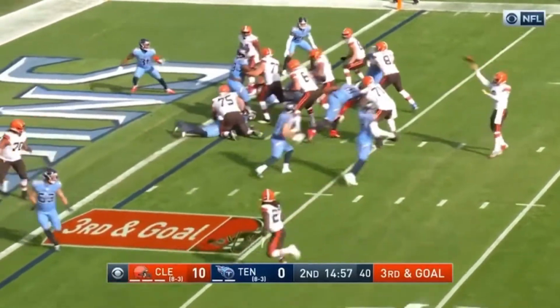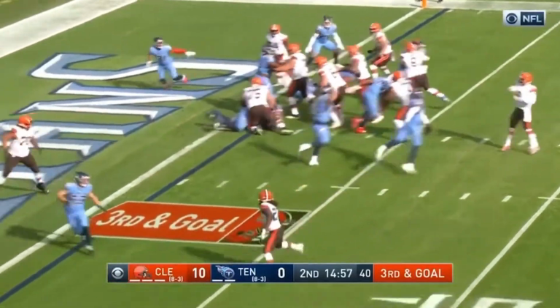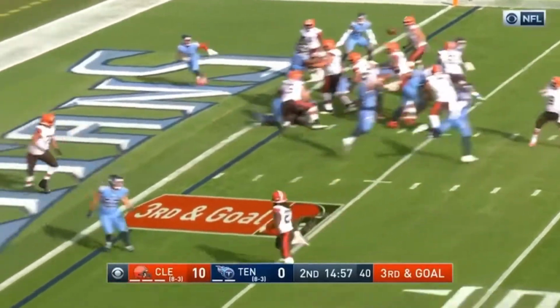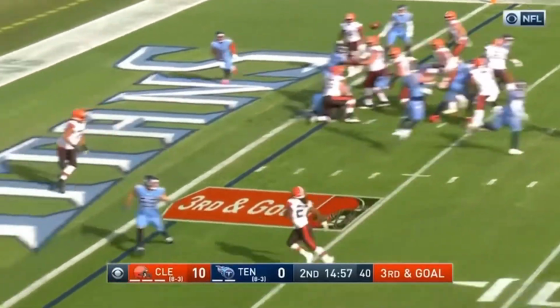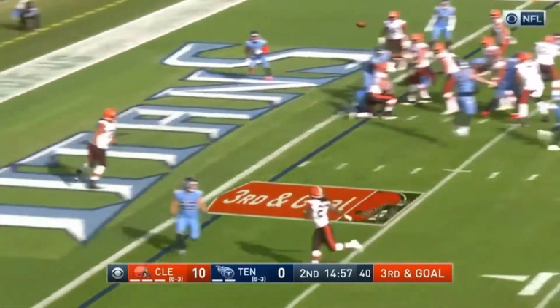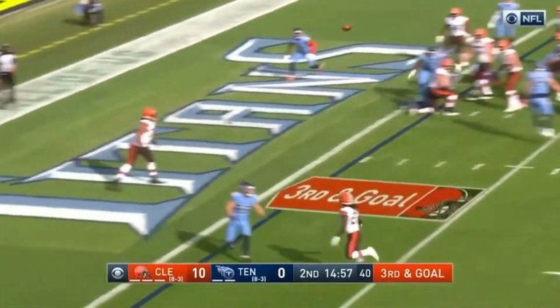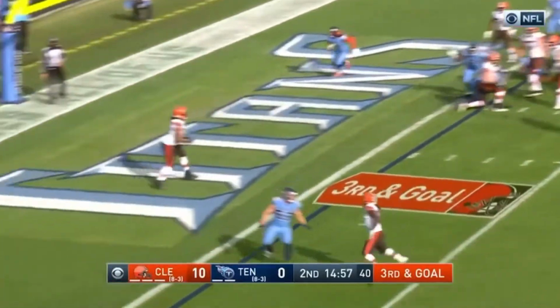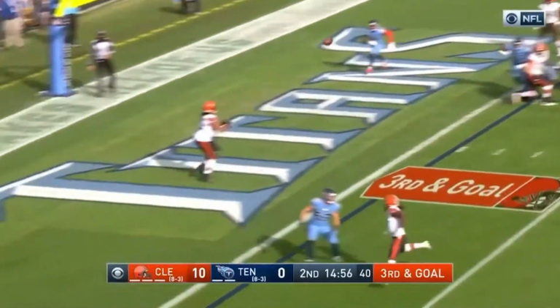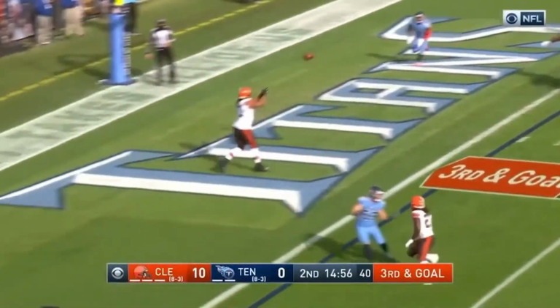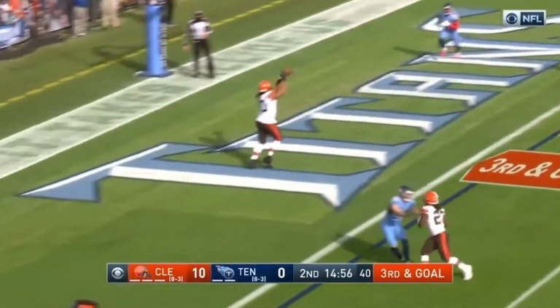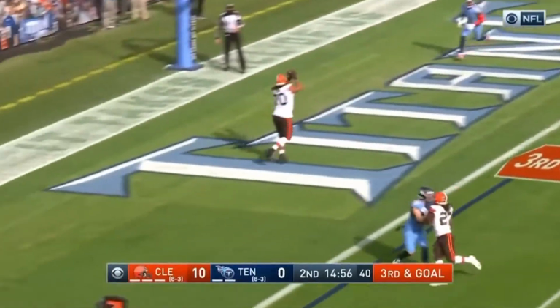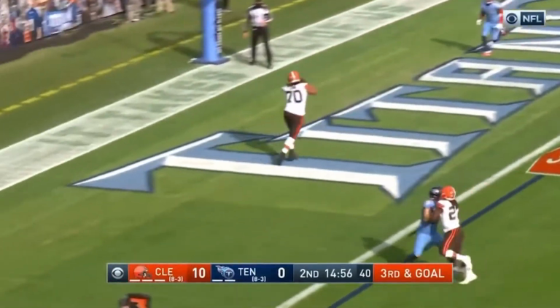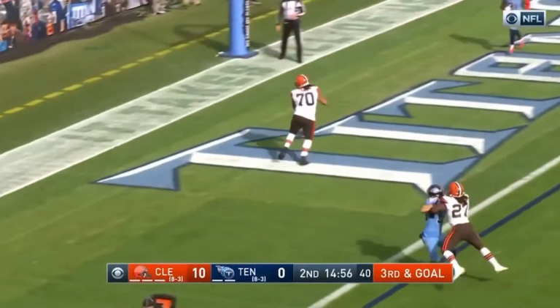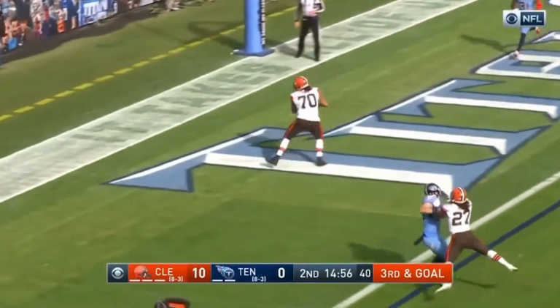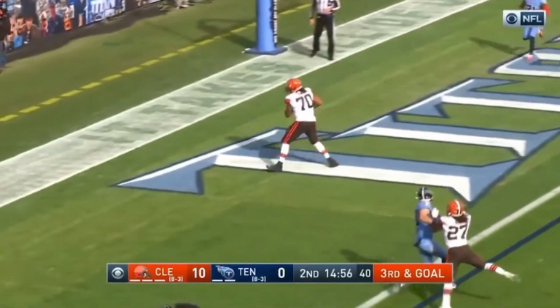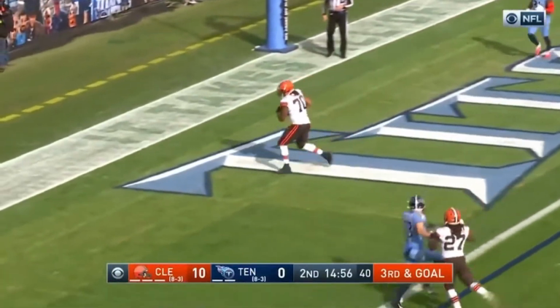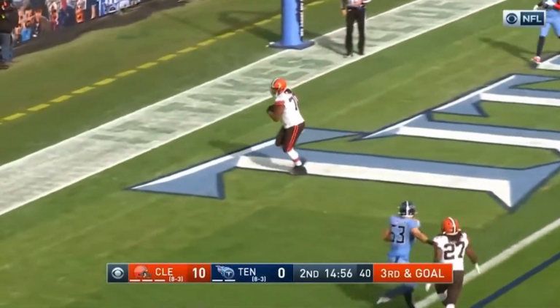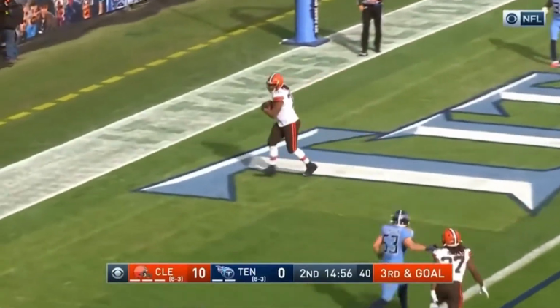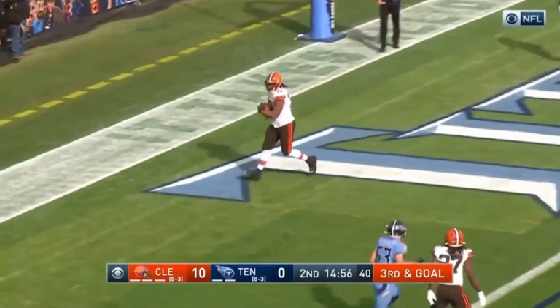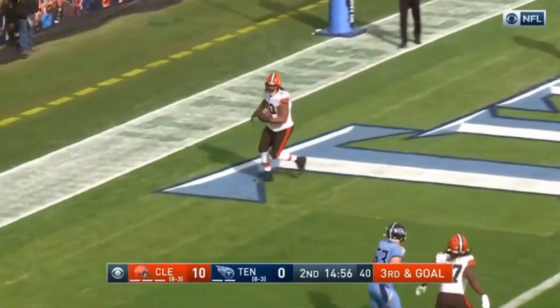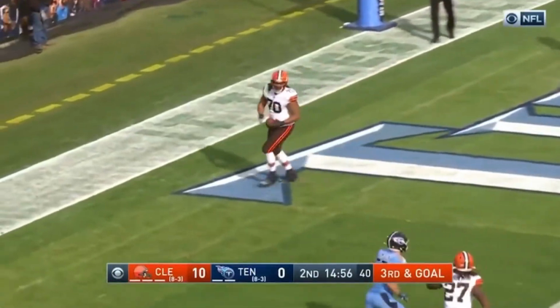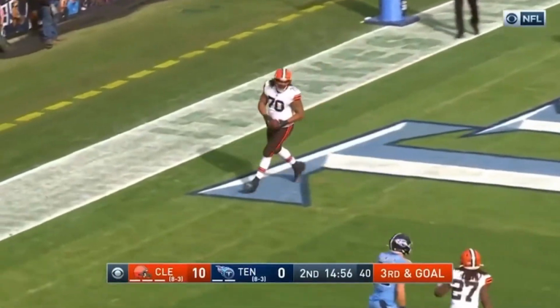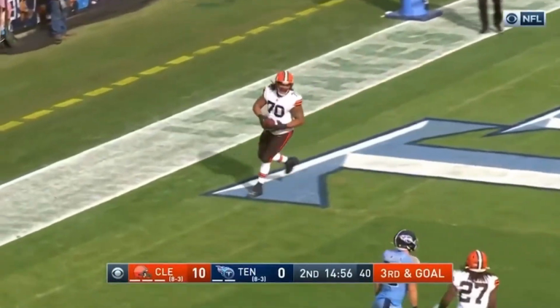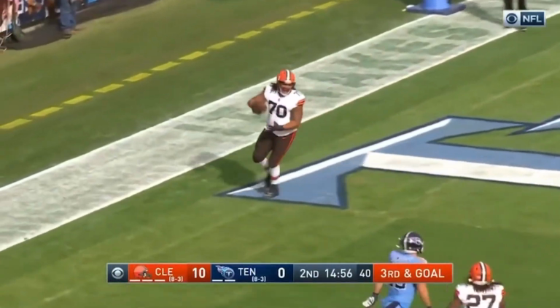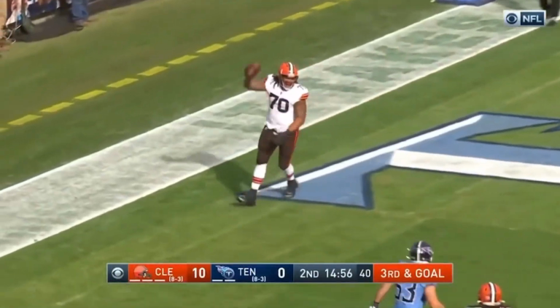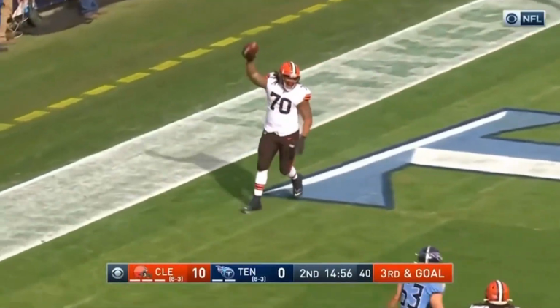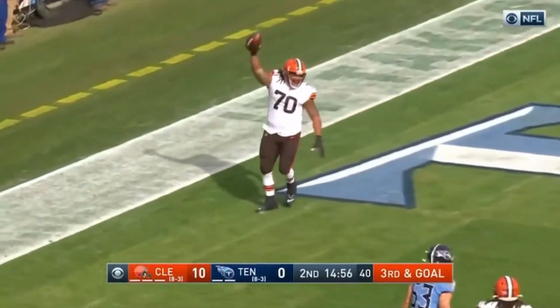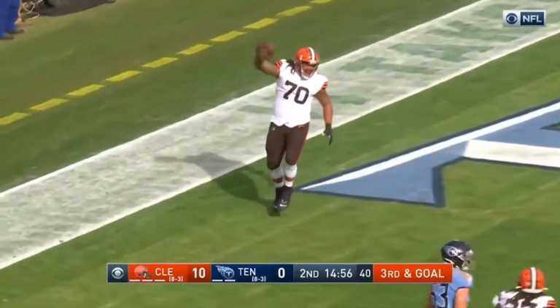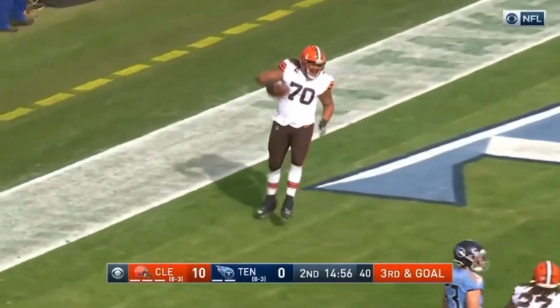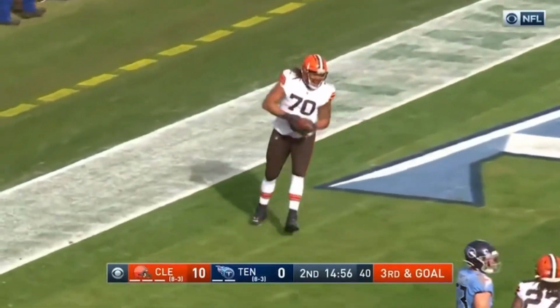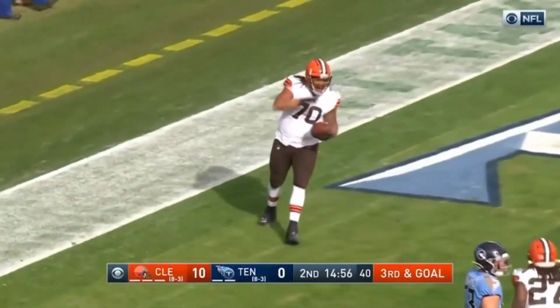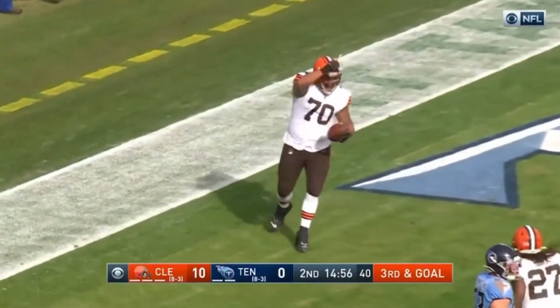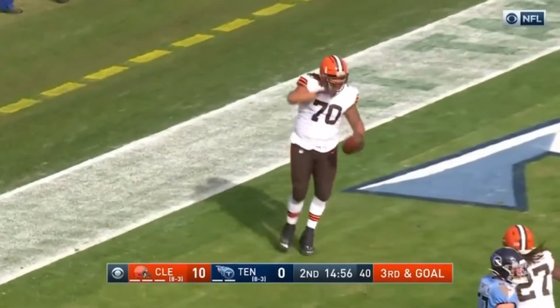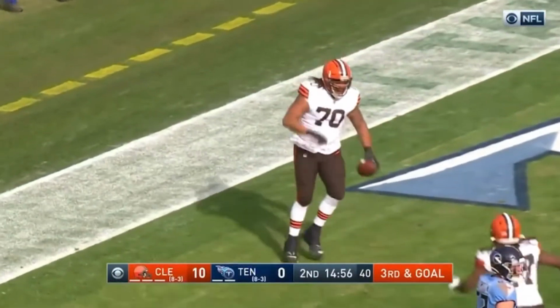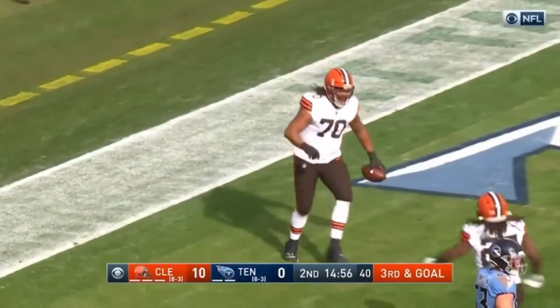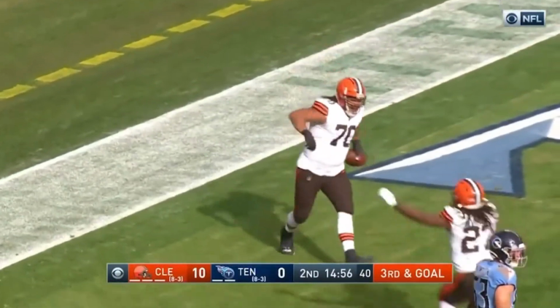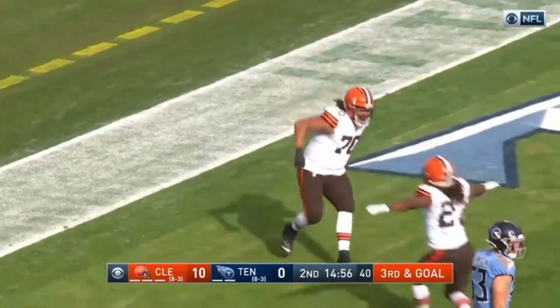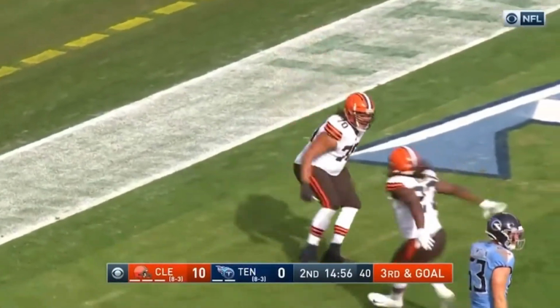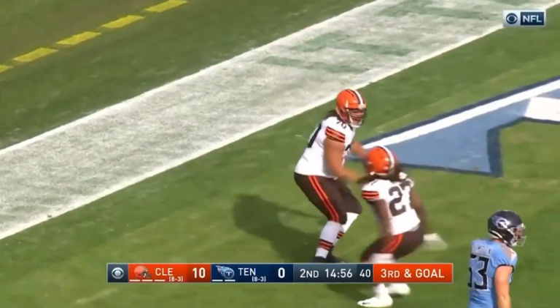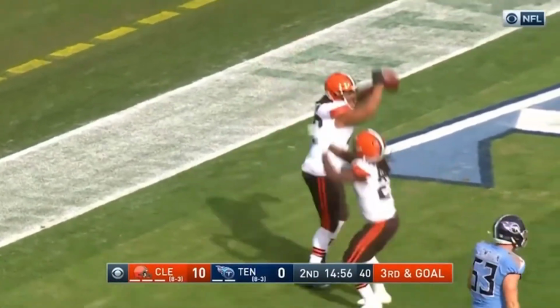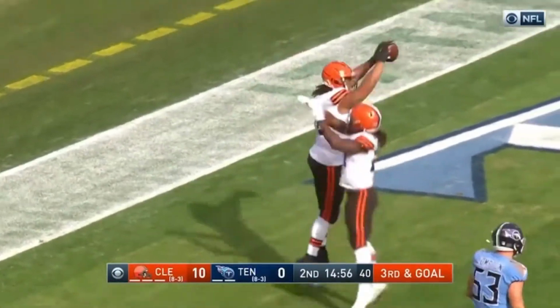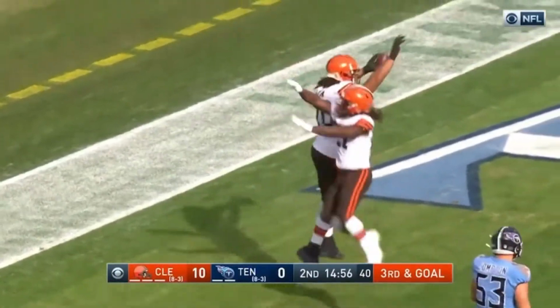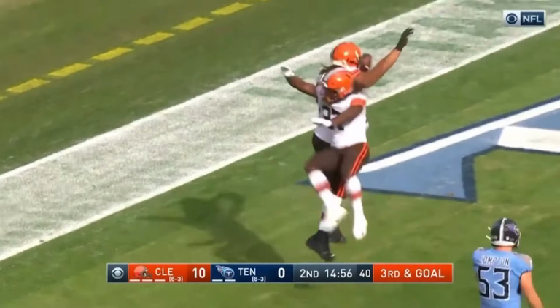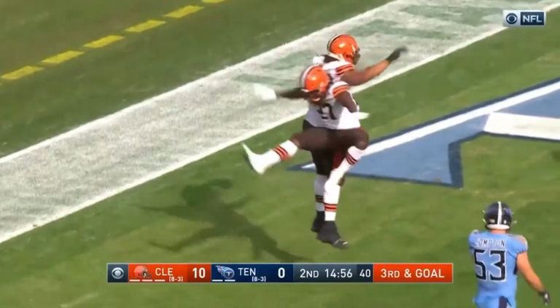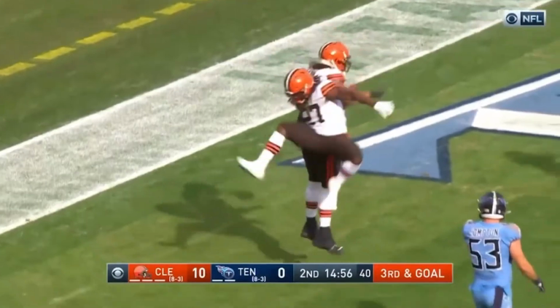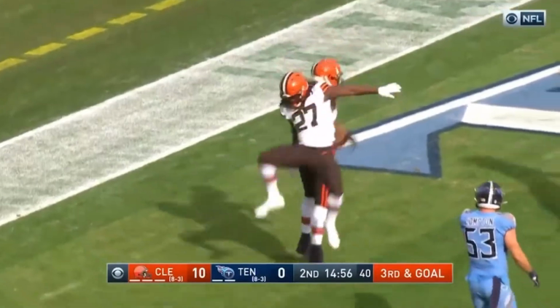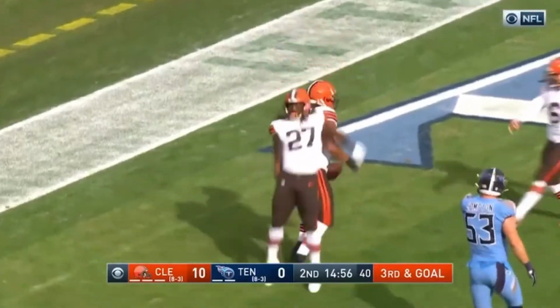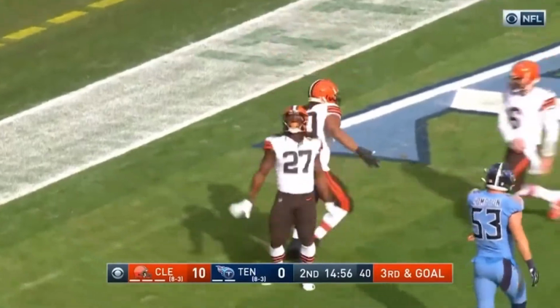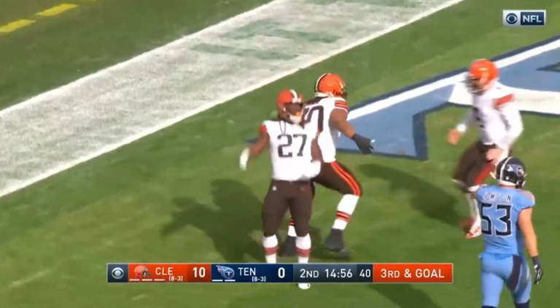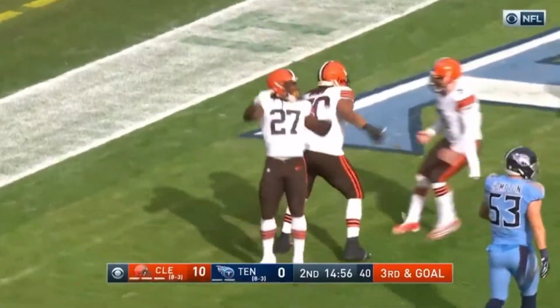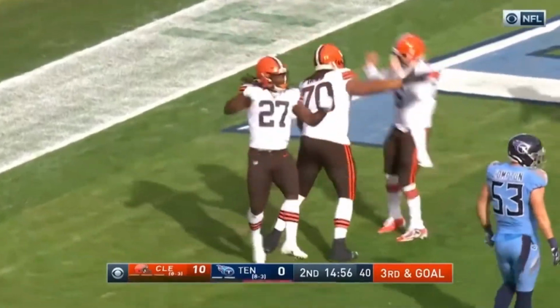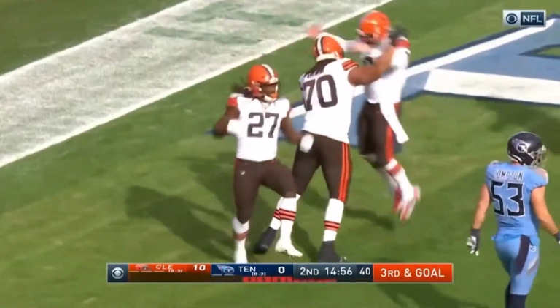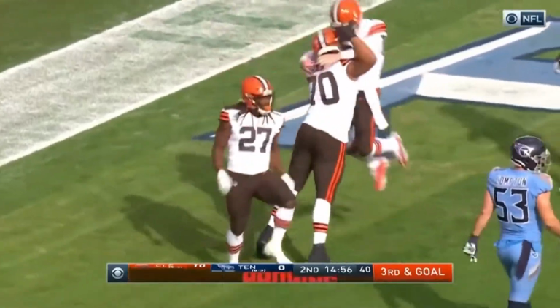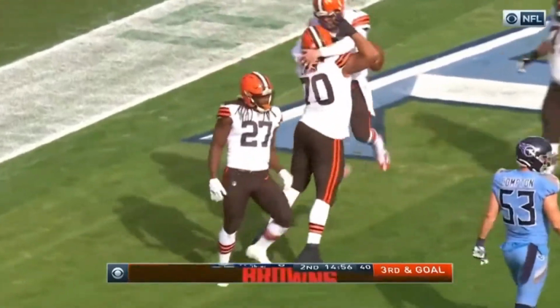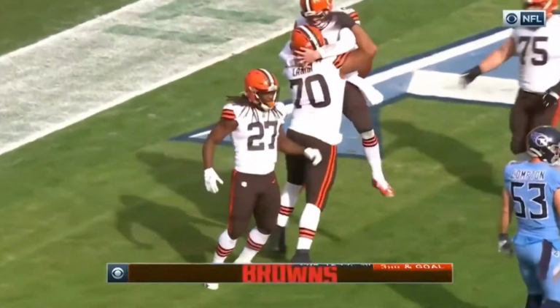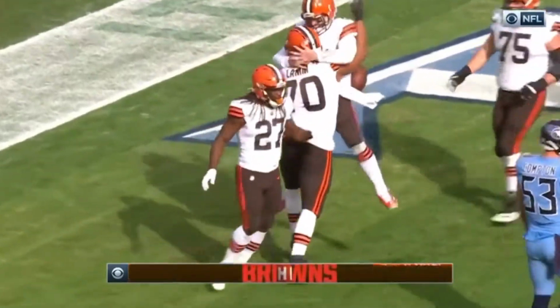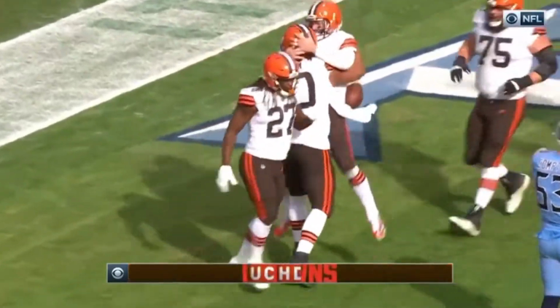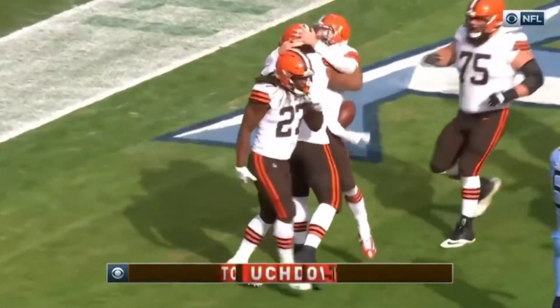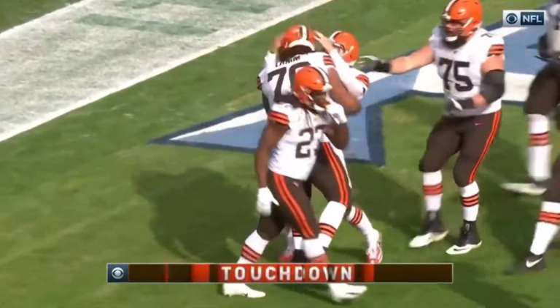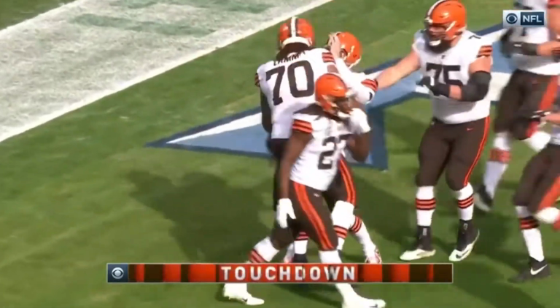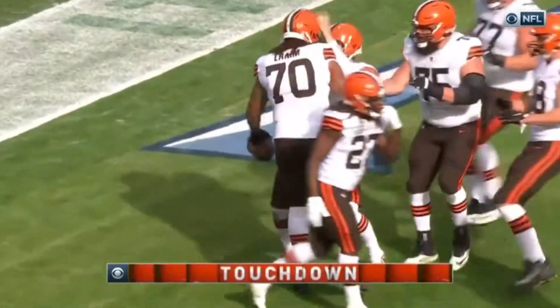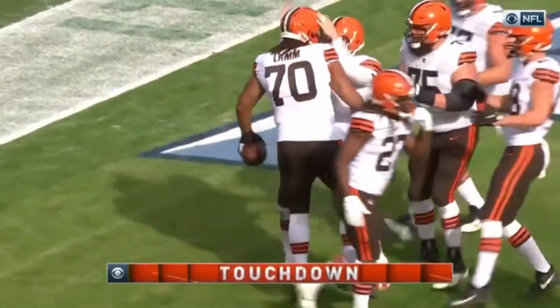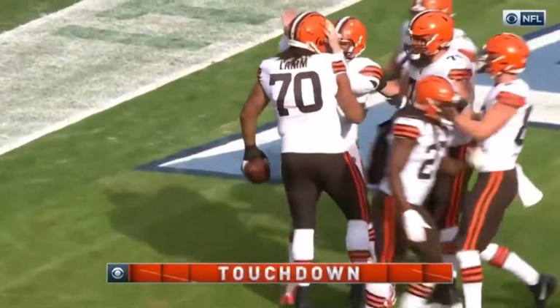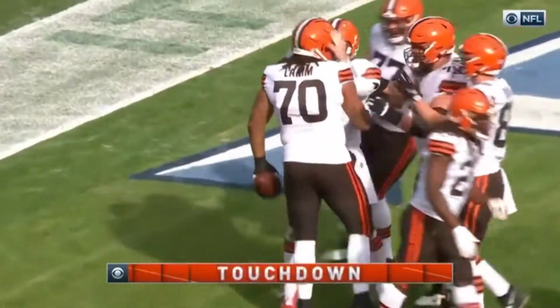Mayfield, the fake, wide open — Kendall Lamb. Big man touchdown for the Browns.